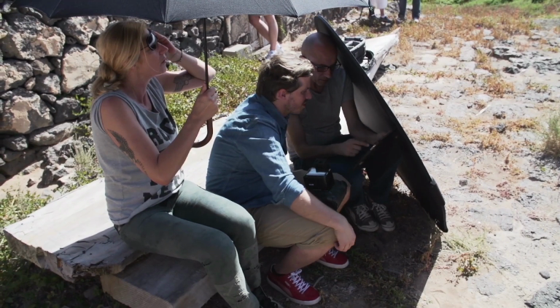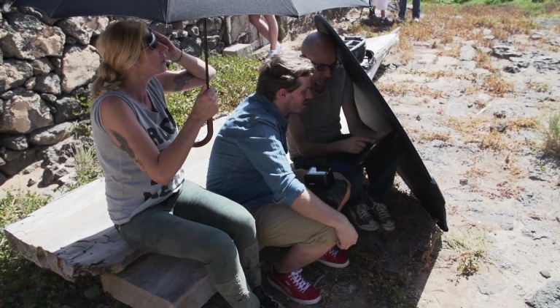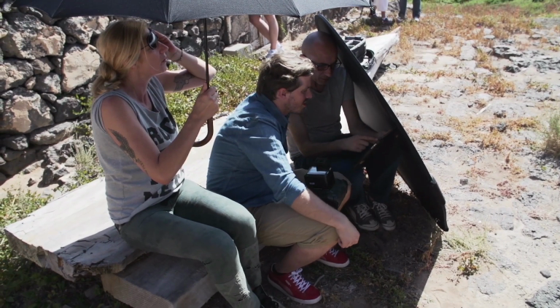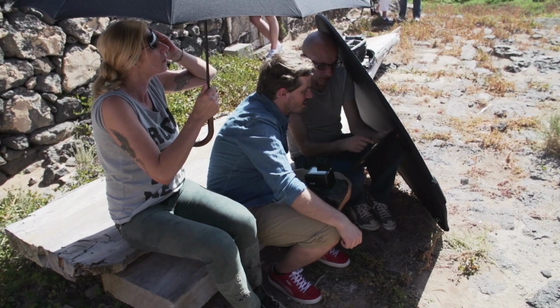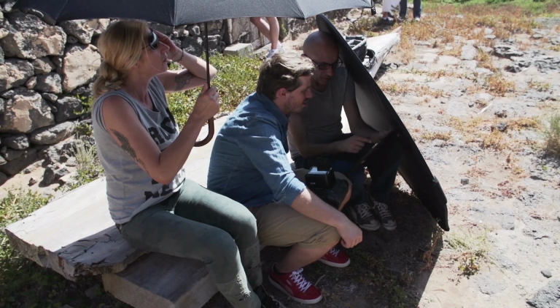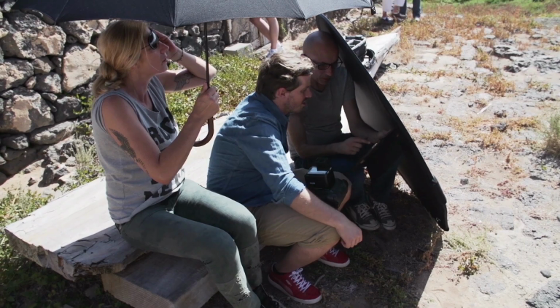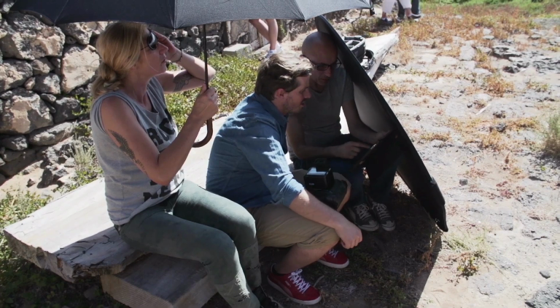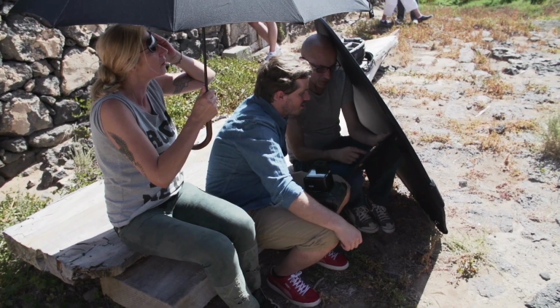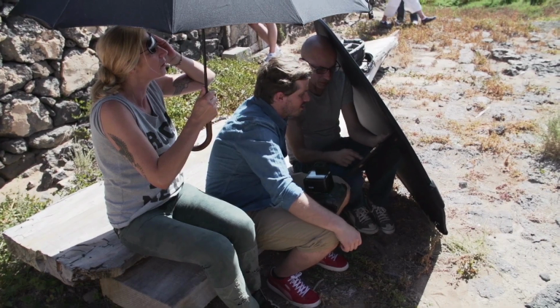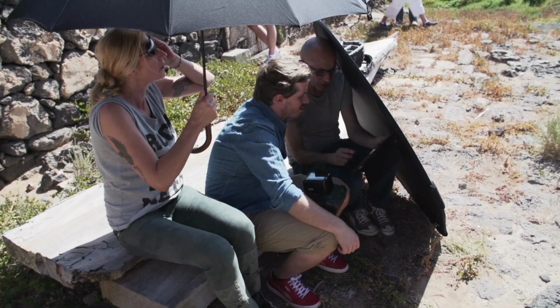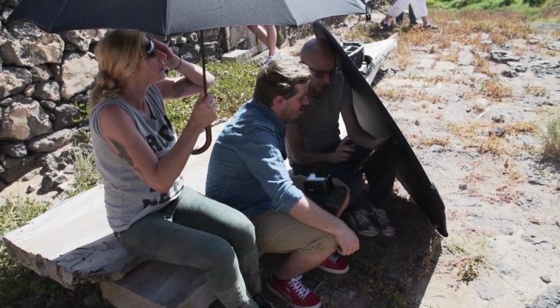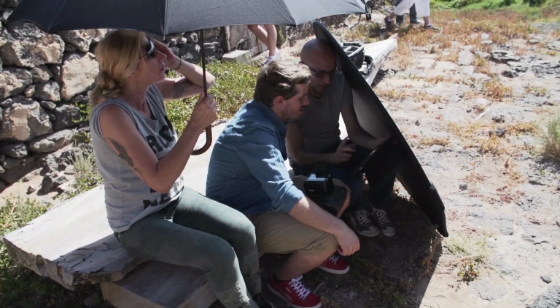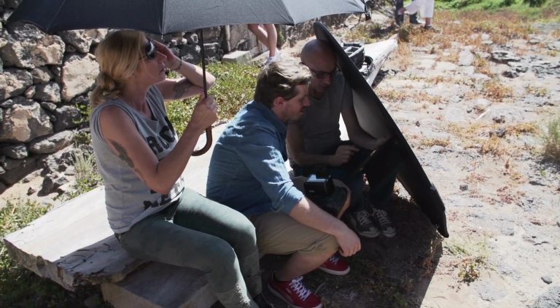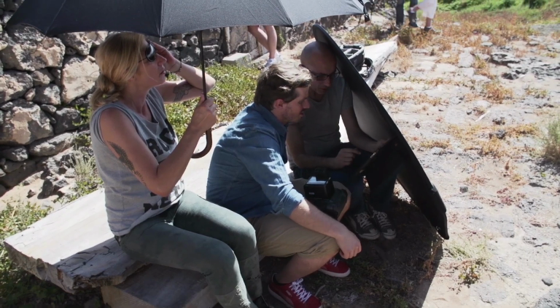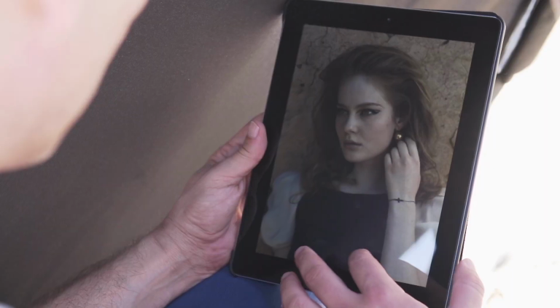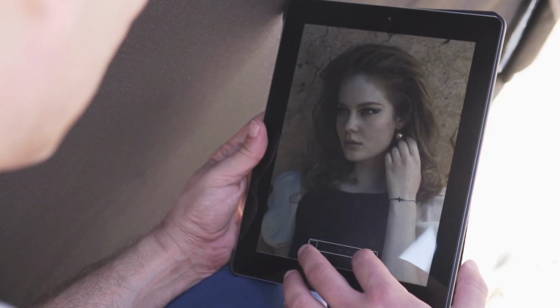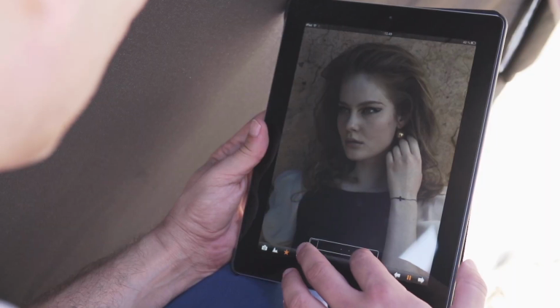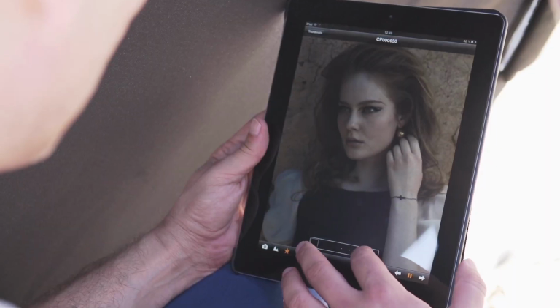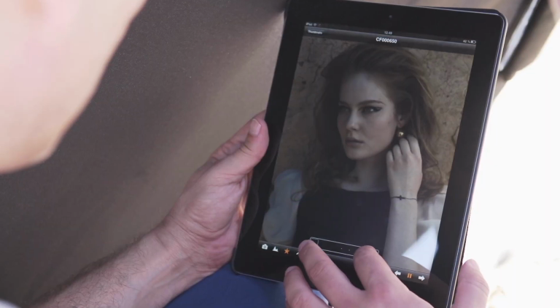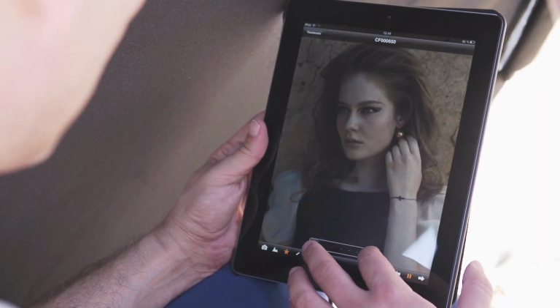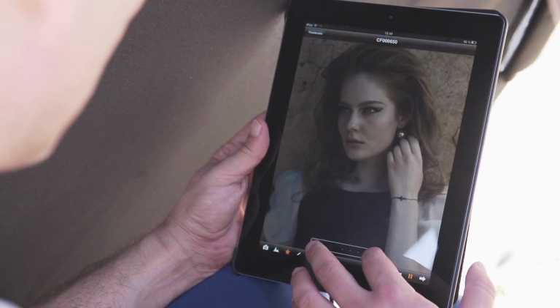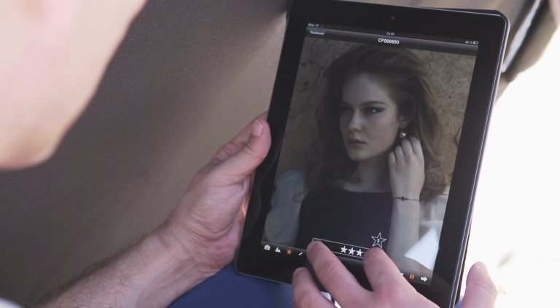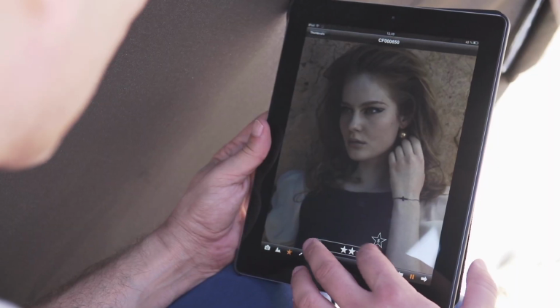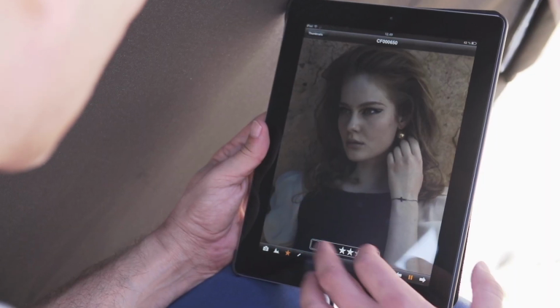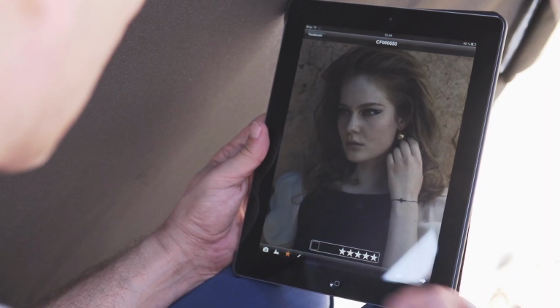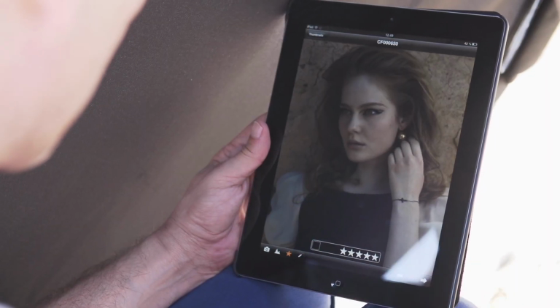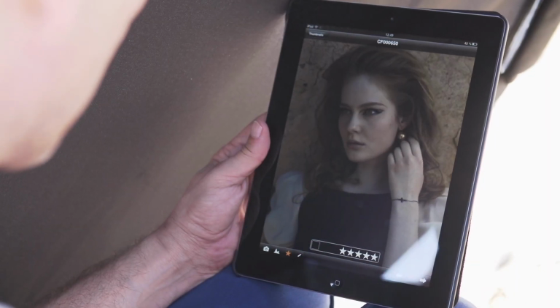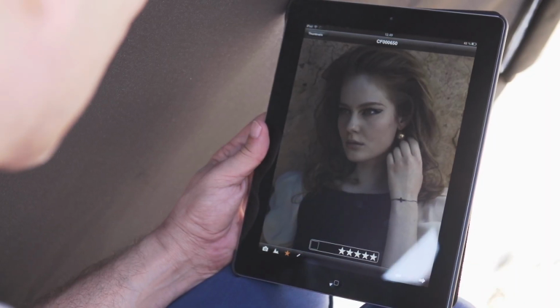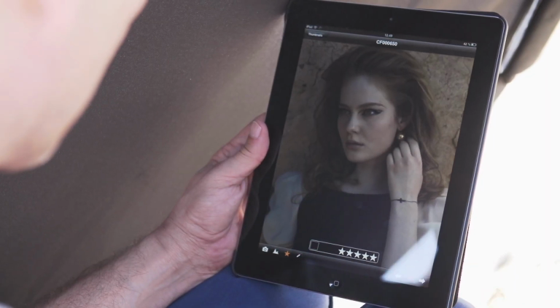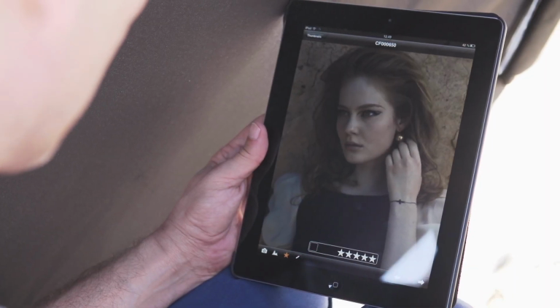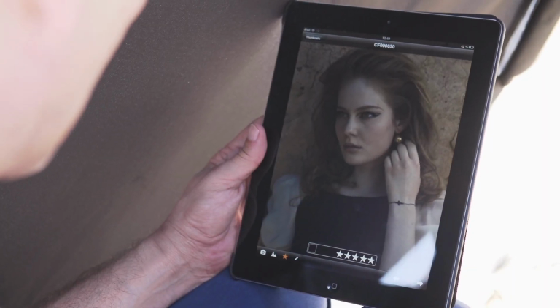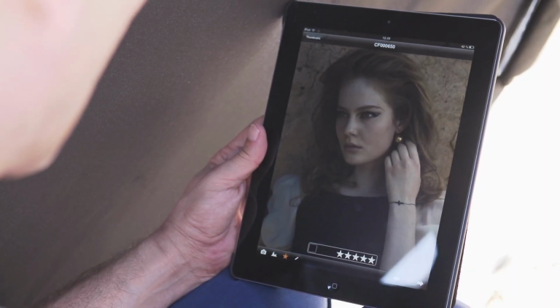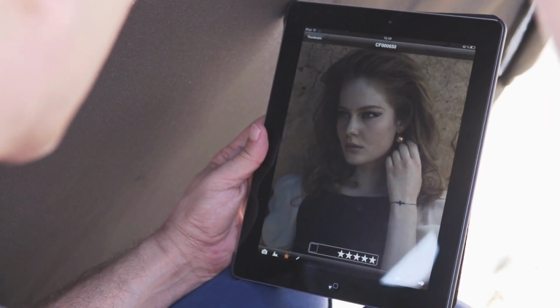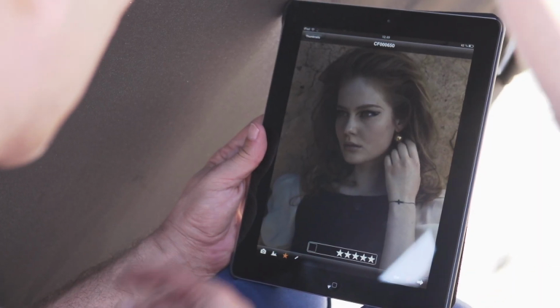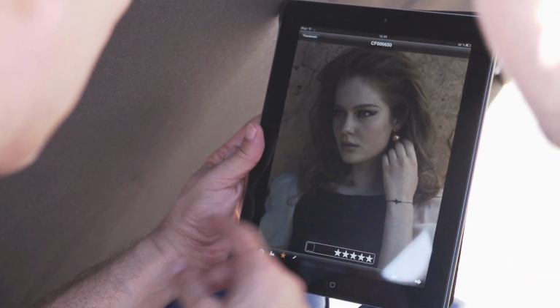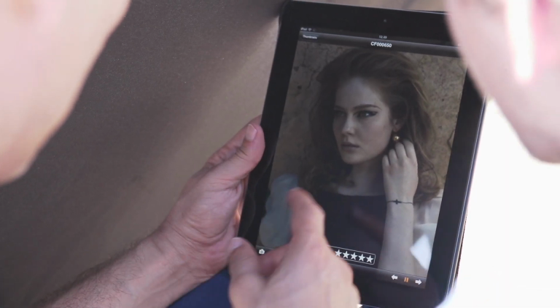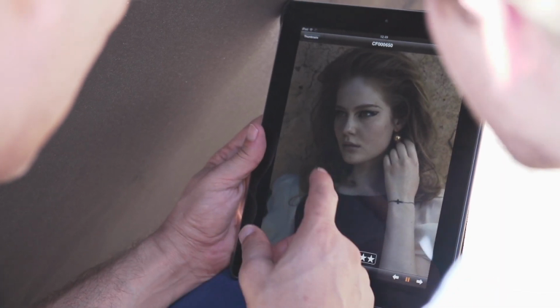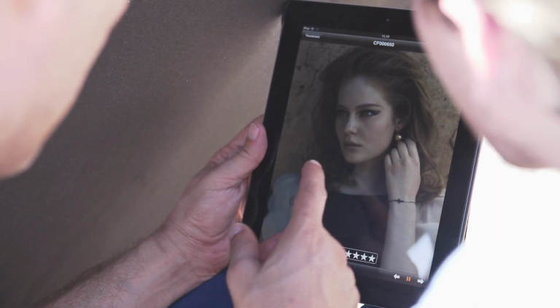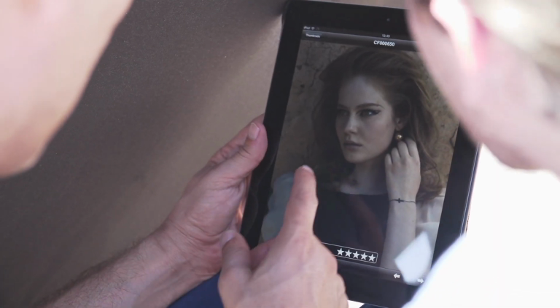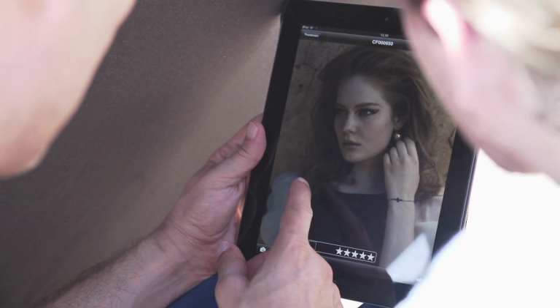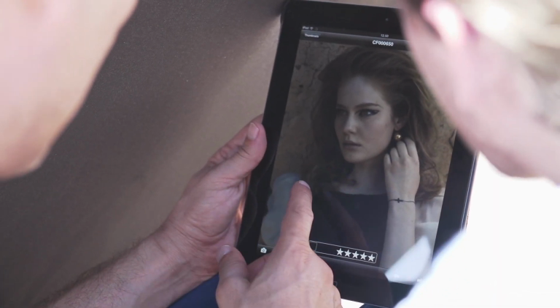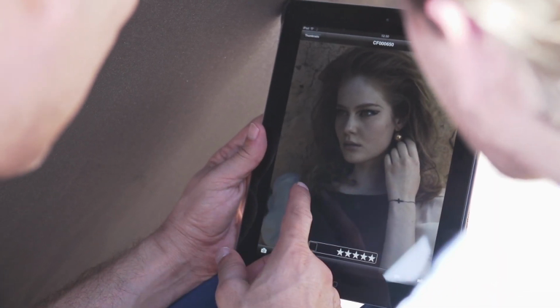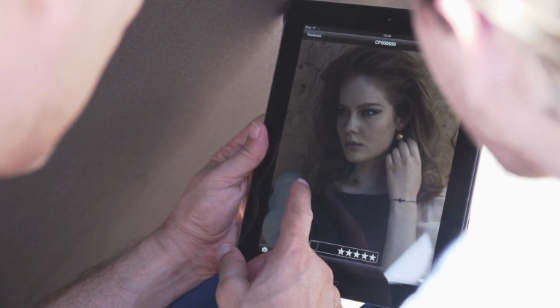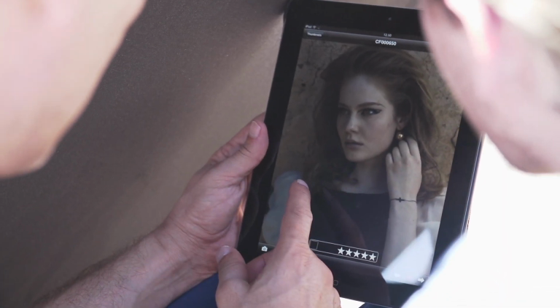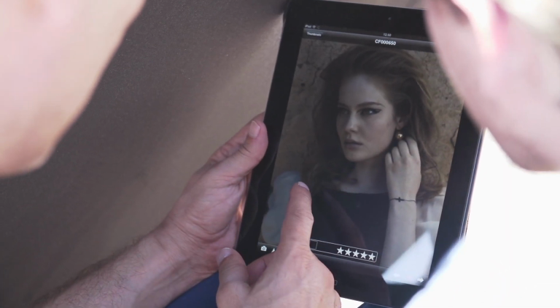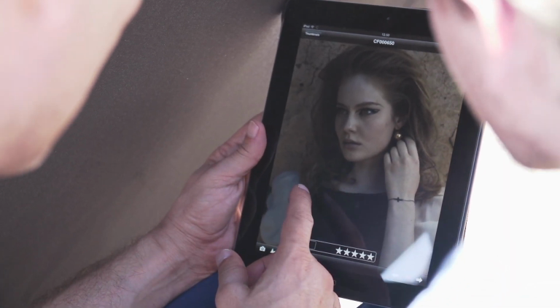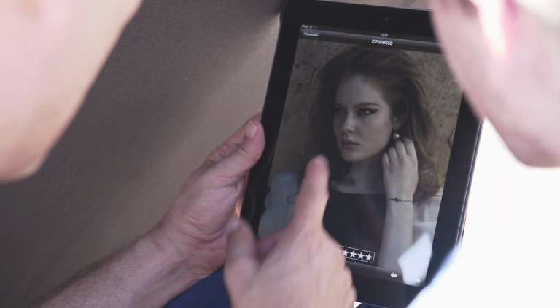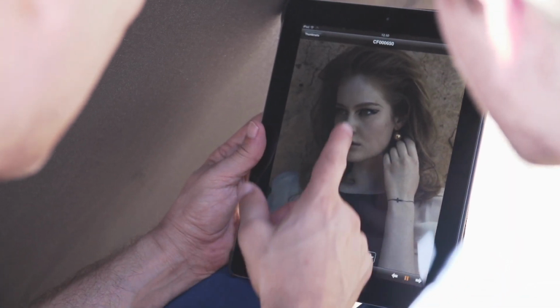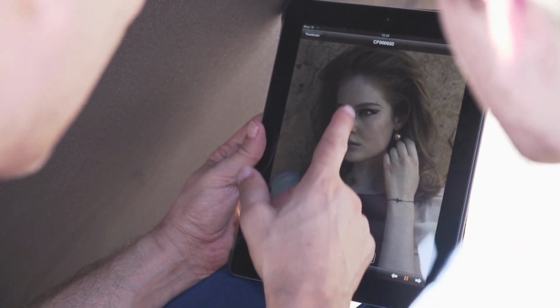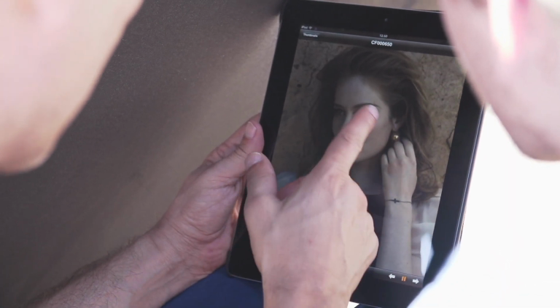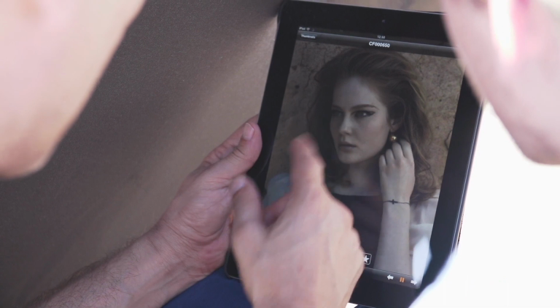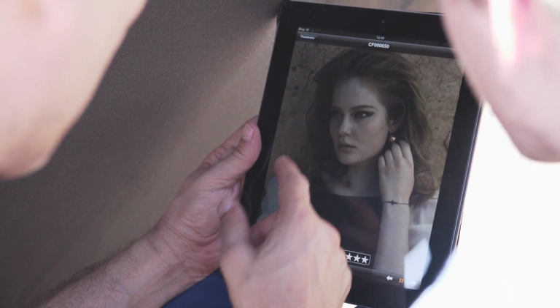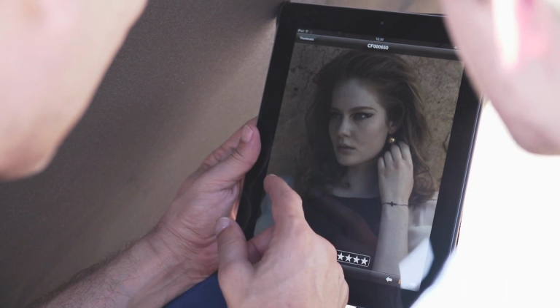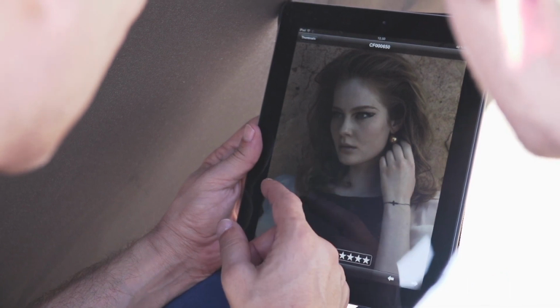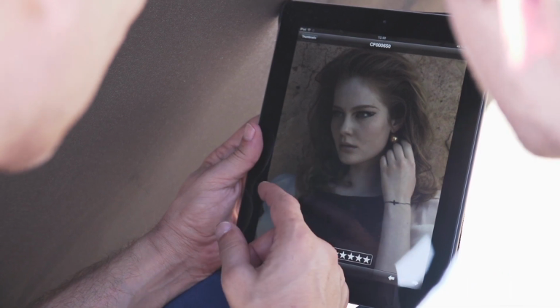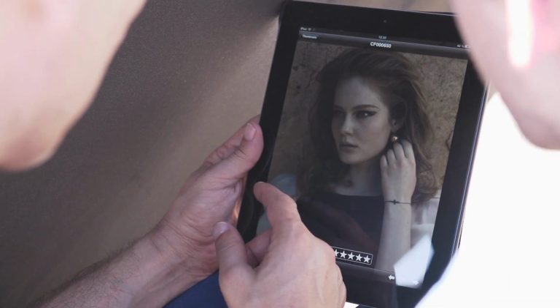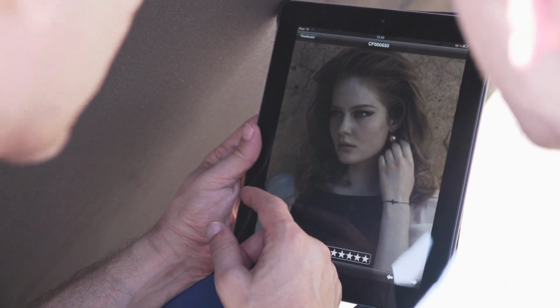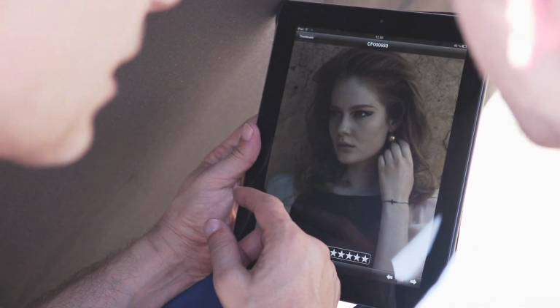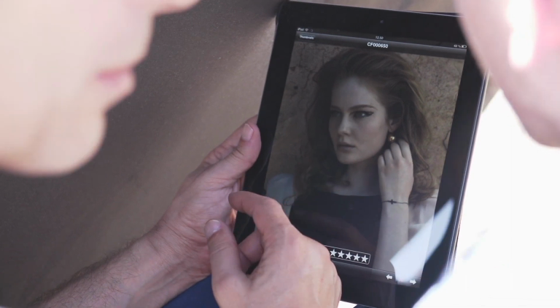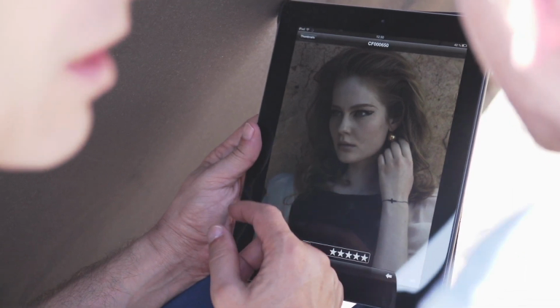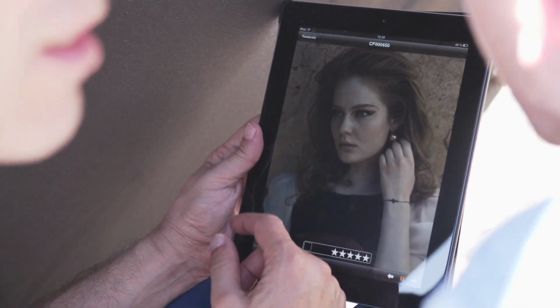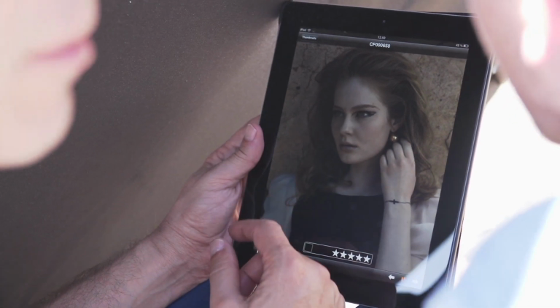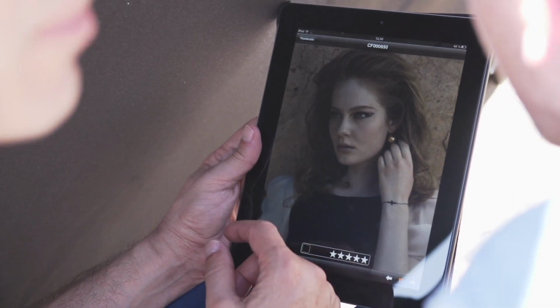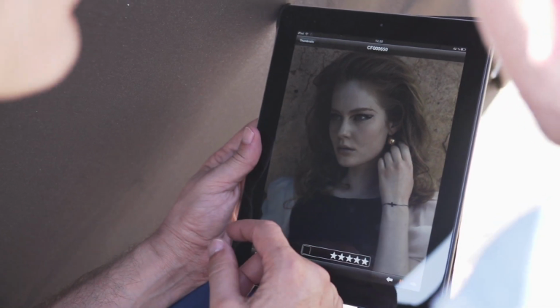You can tag the images and rate the images on the iPad, and that information will be stored in the camera in real time.